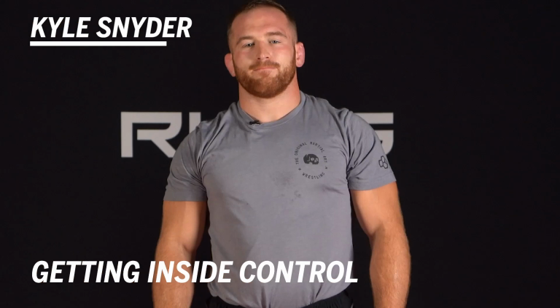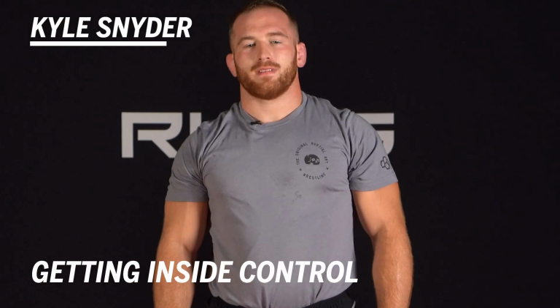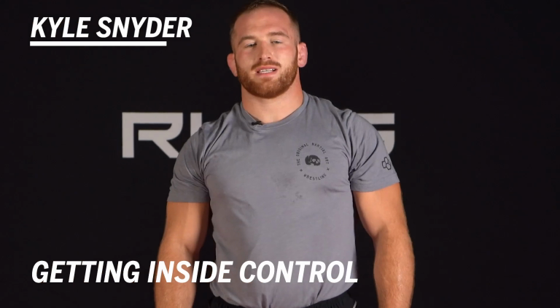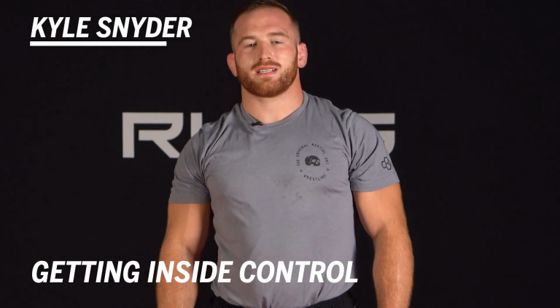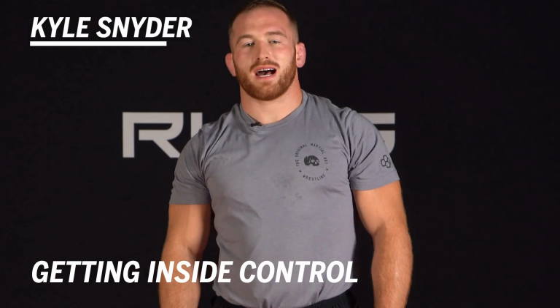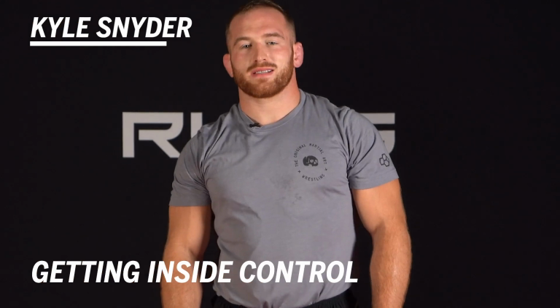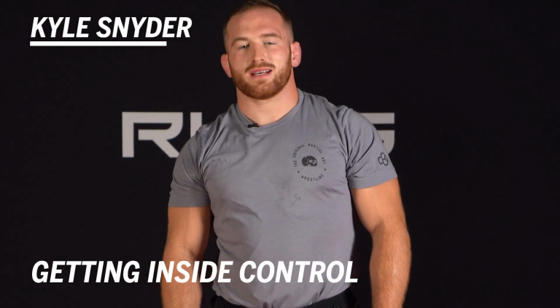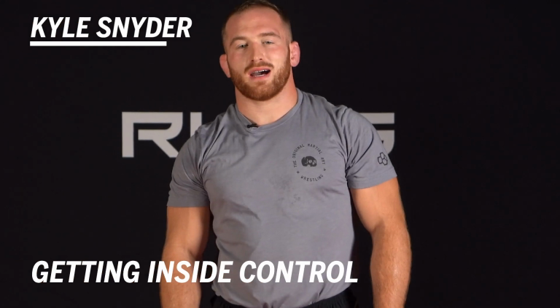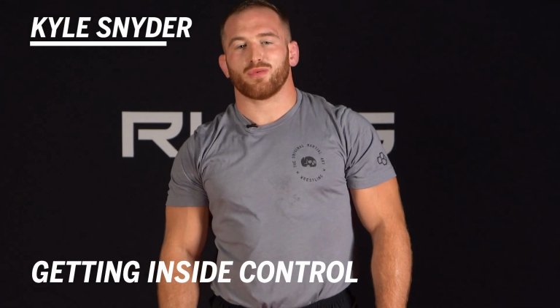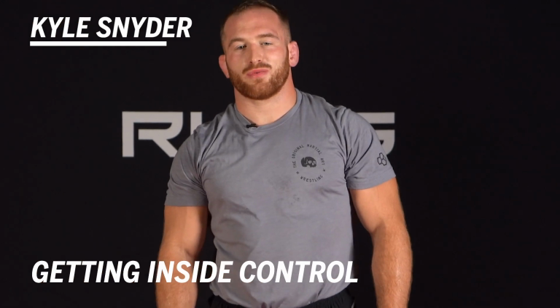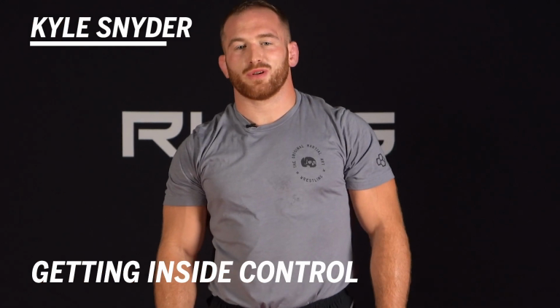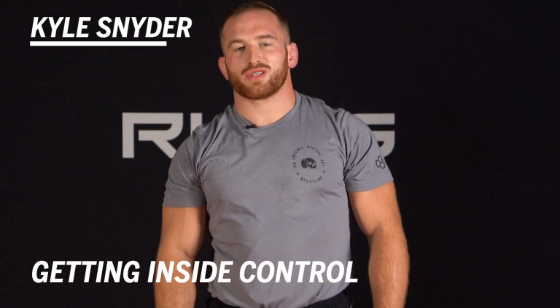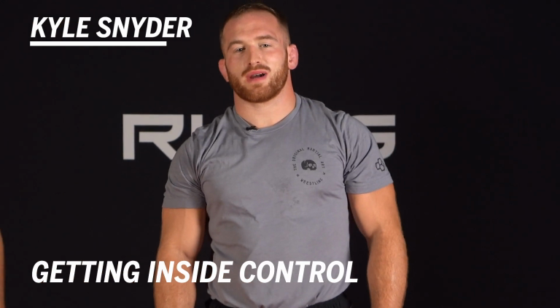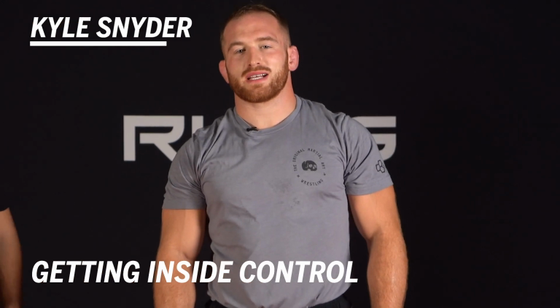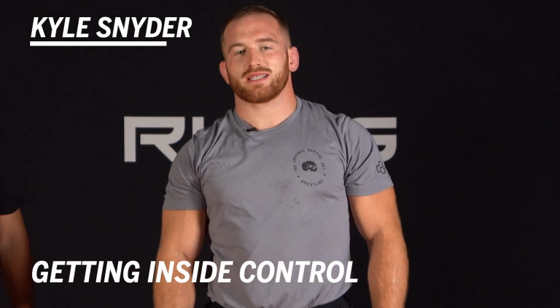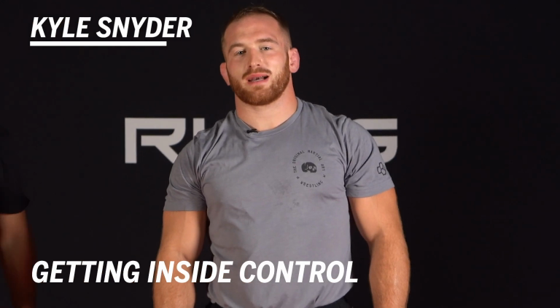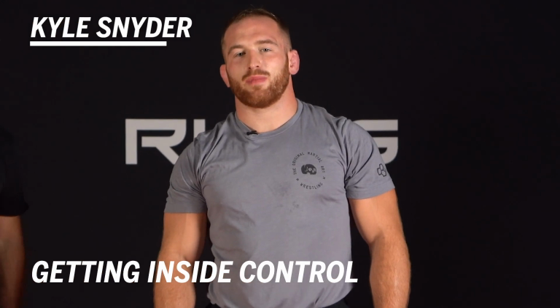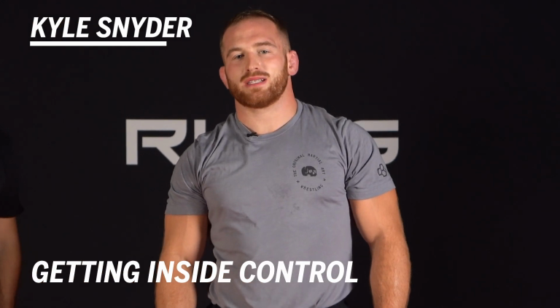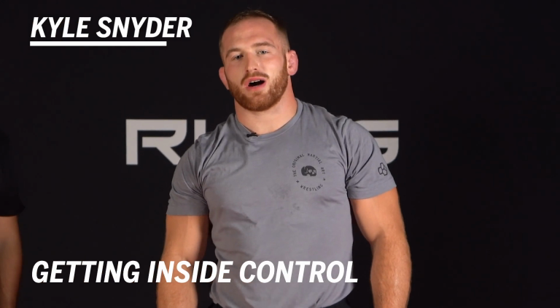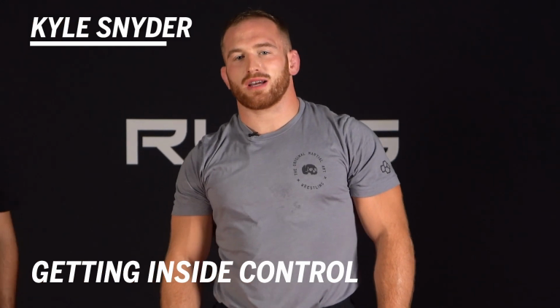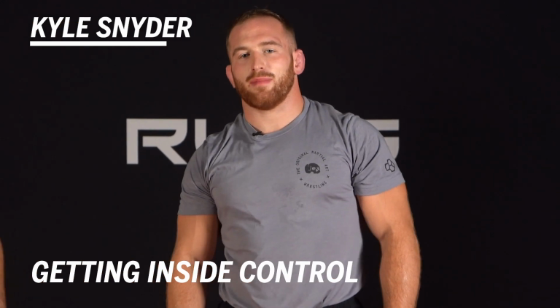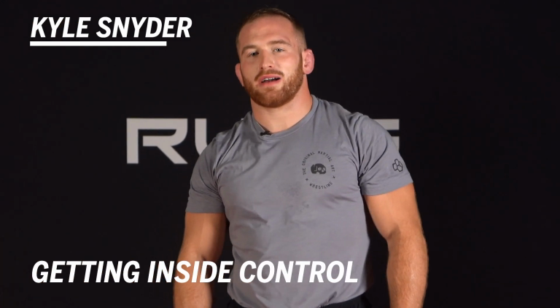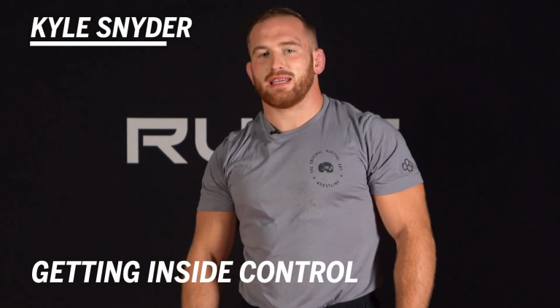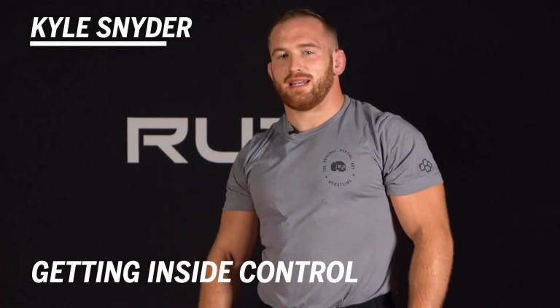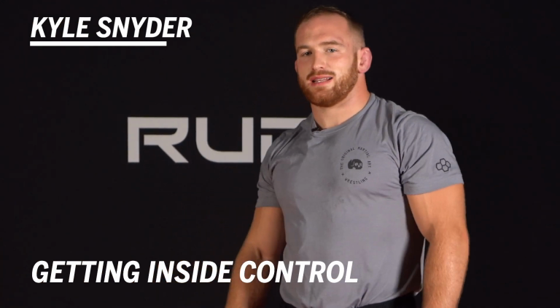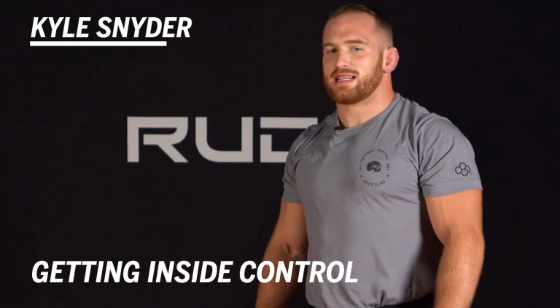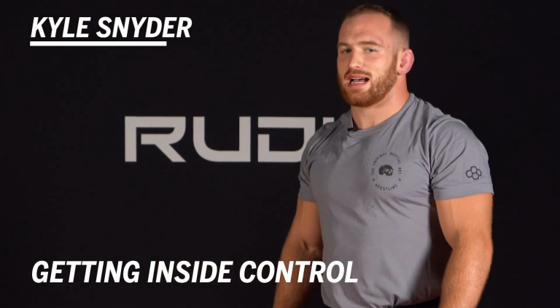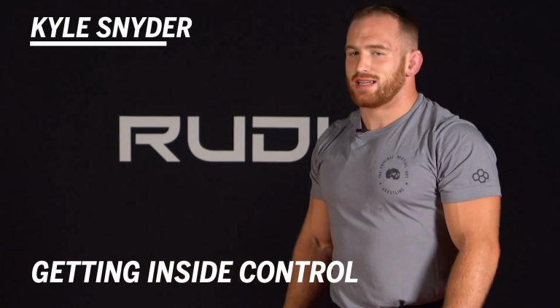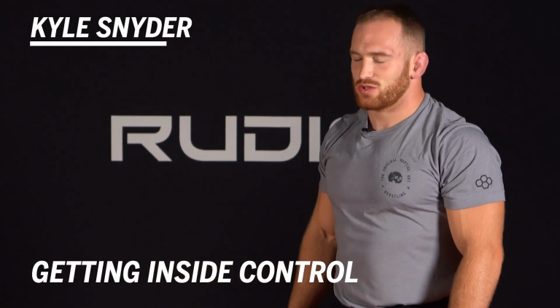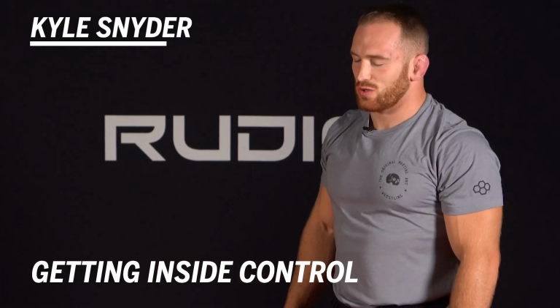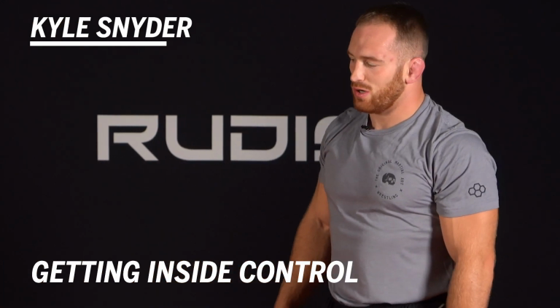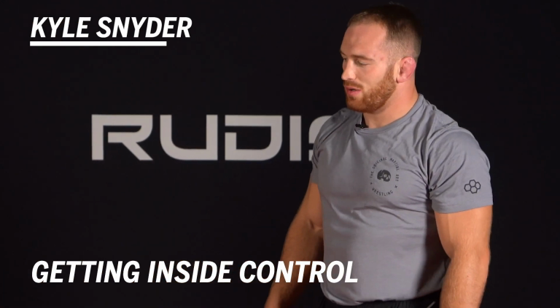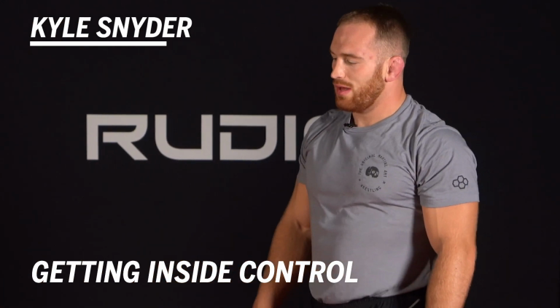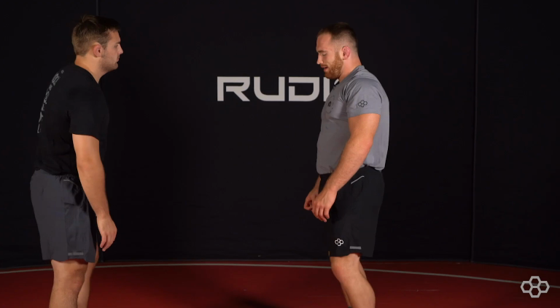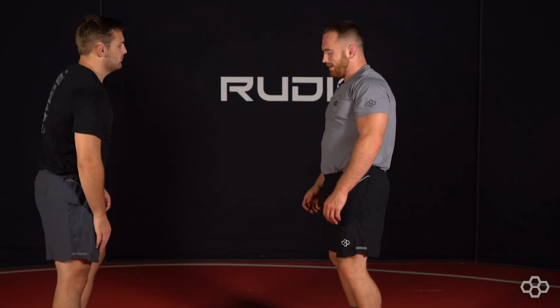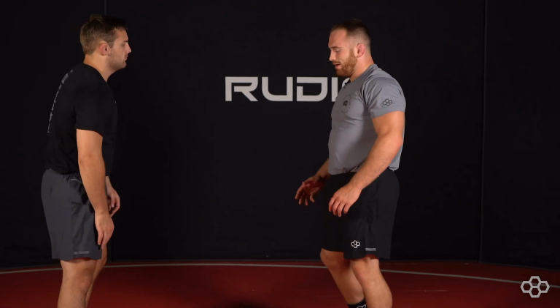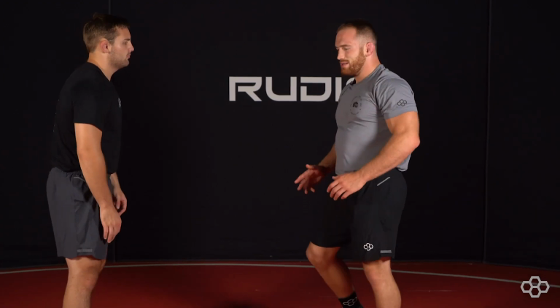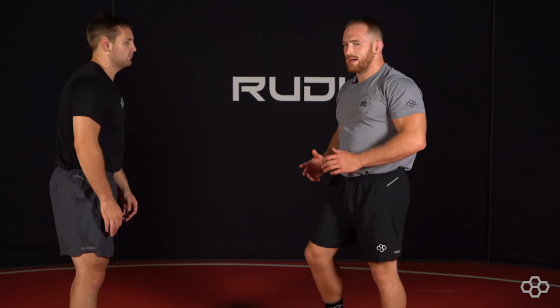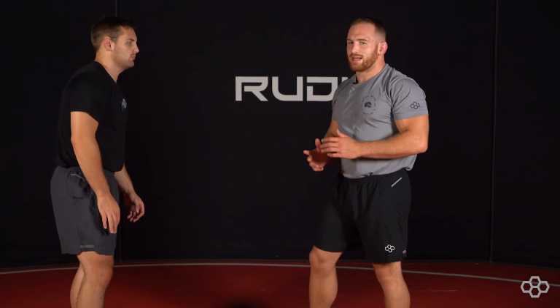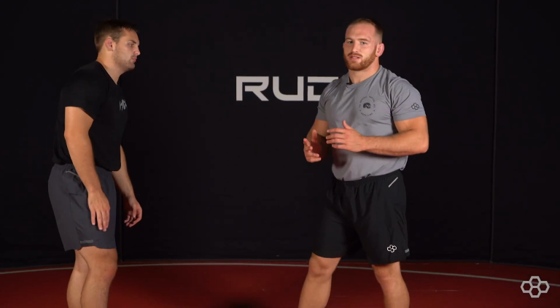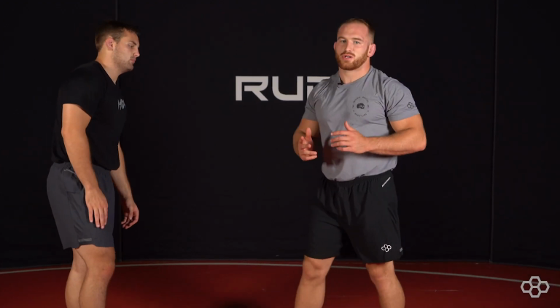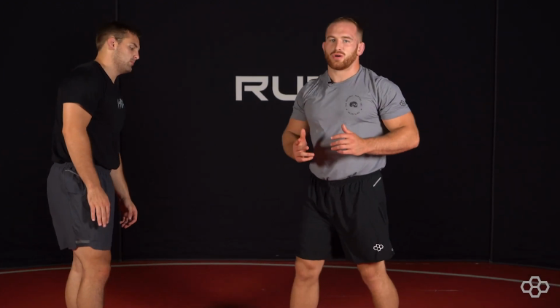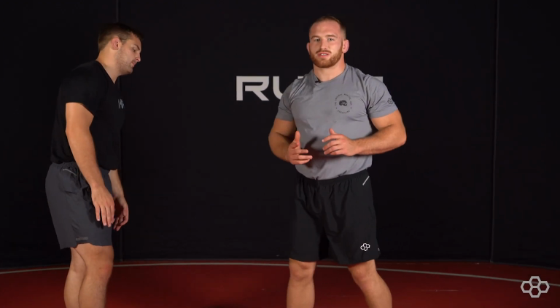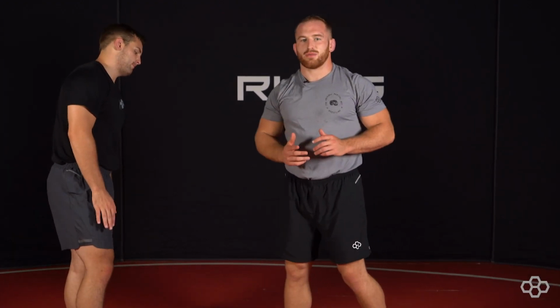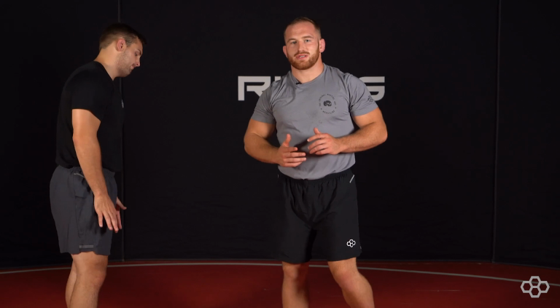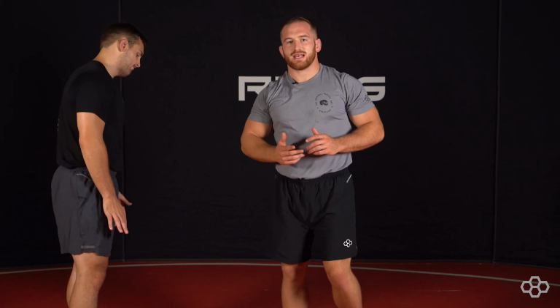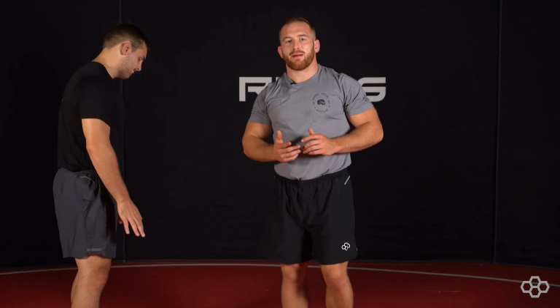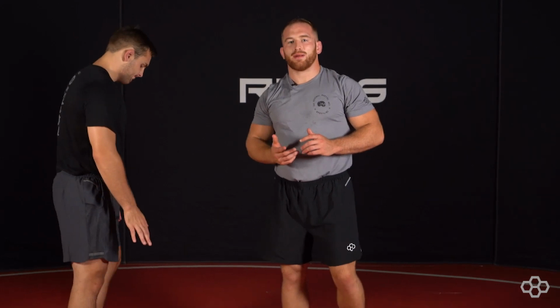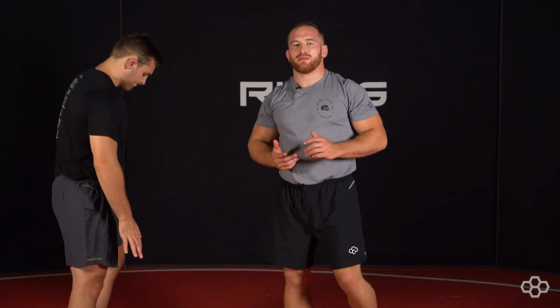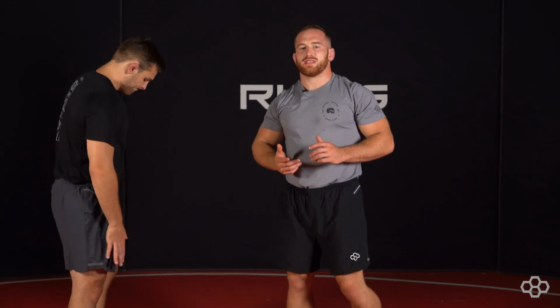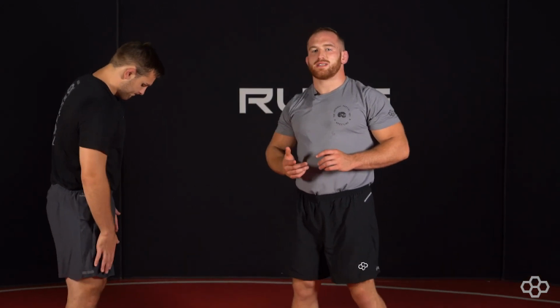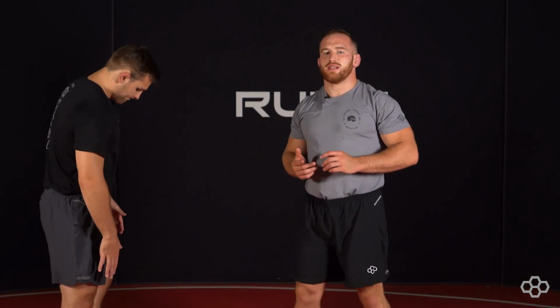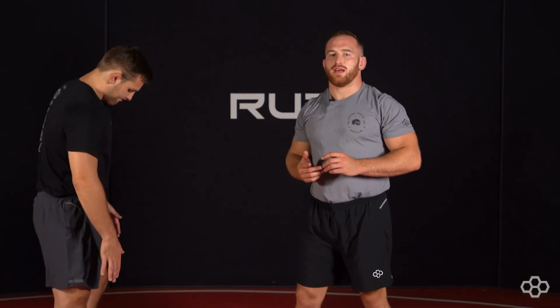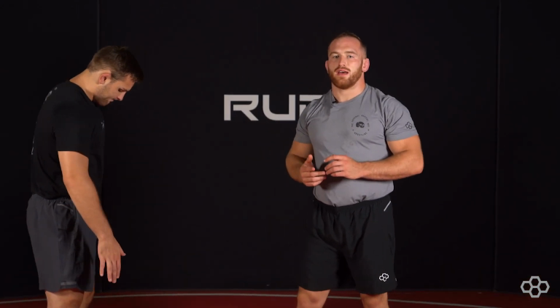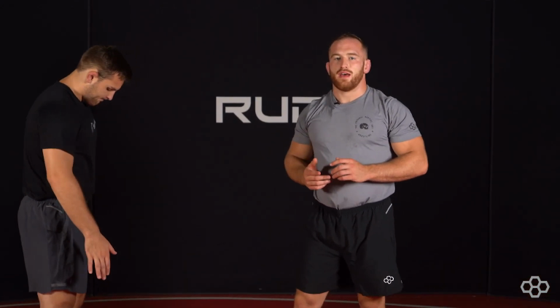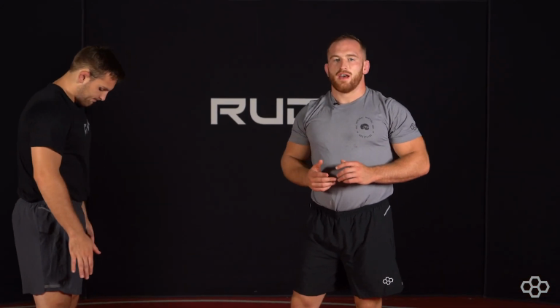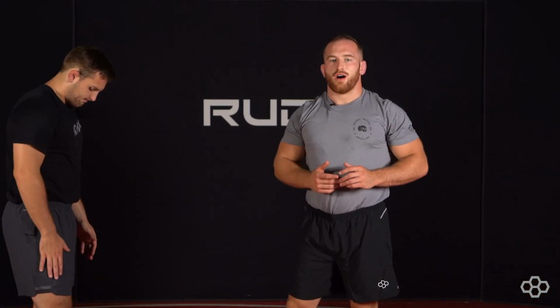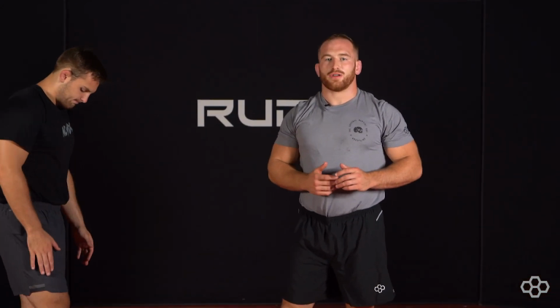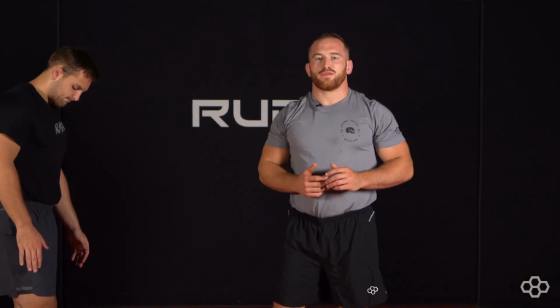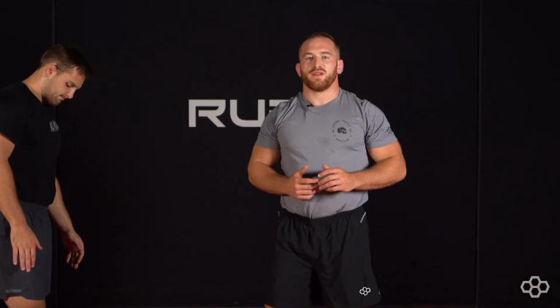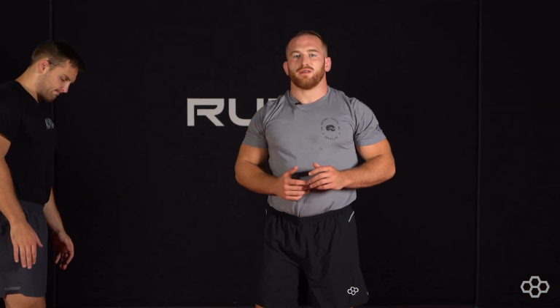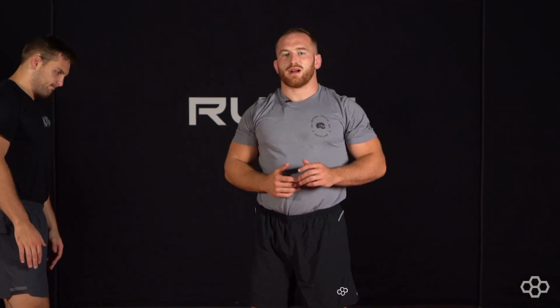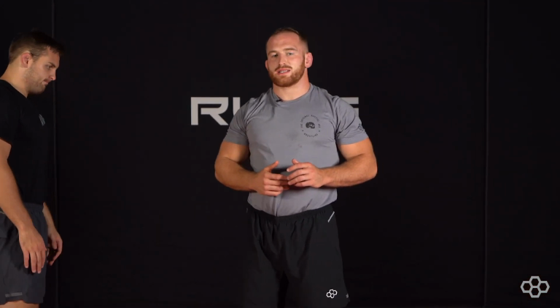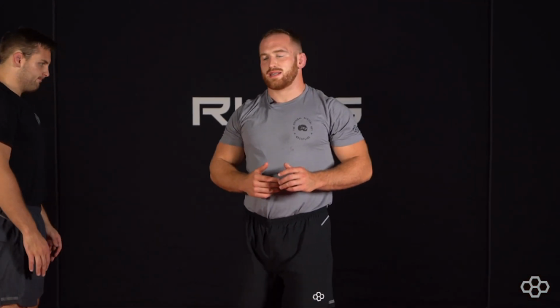This is Kyle Snyder with Rudus Wrestling. I'm going to be talking about getting inside control. Inside control is the most dominant position on your feet in wrestling.